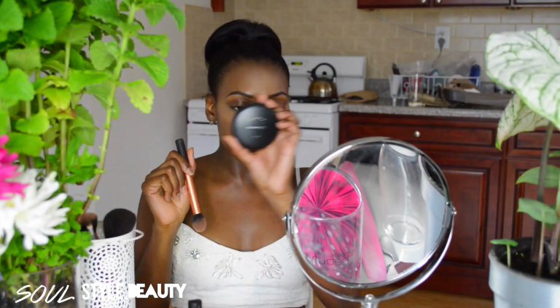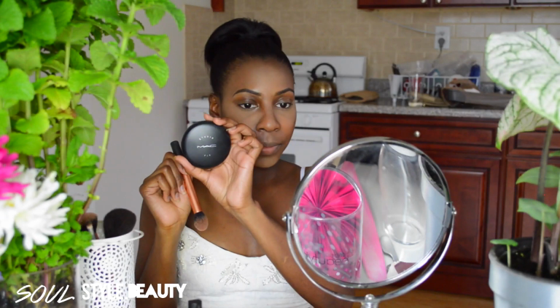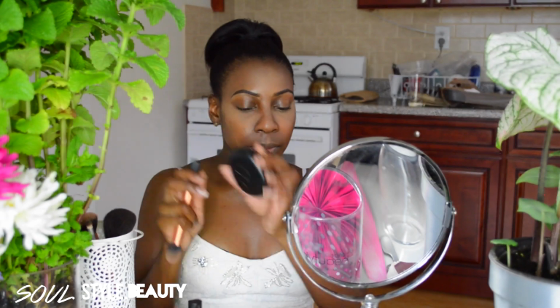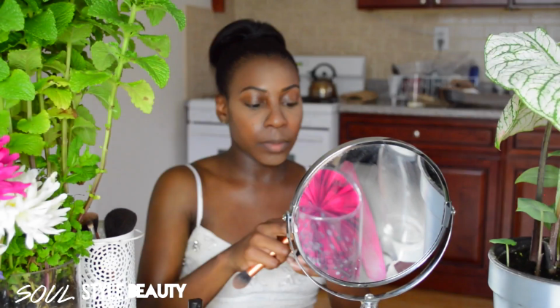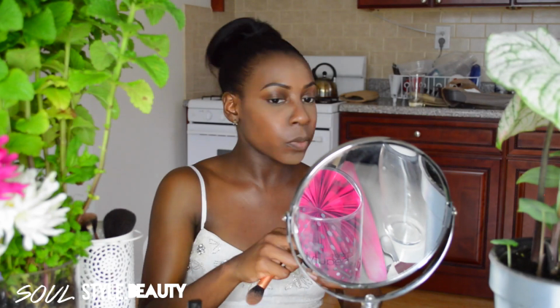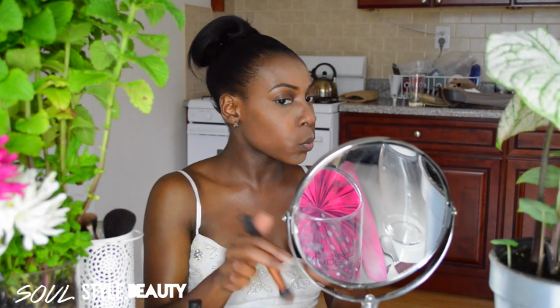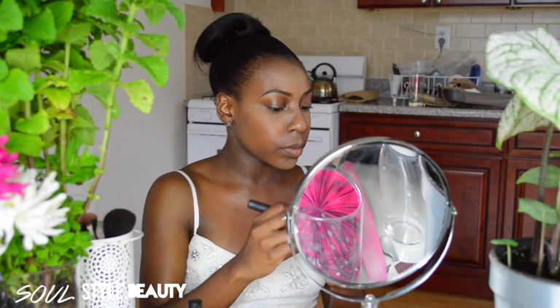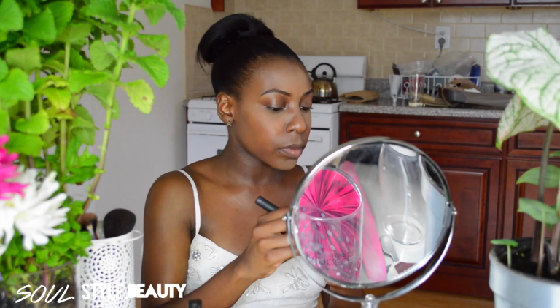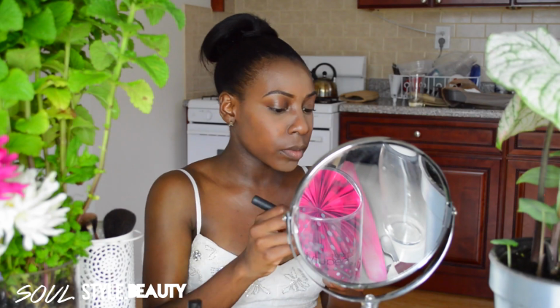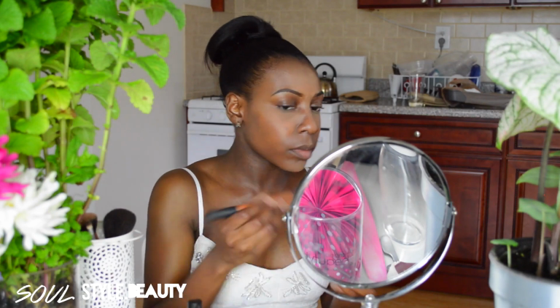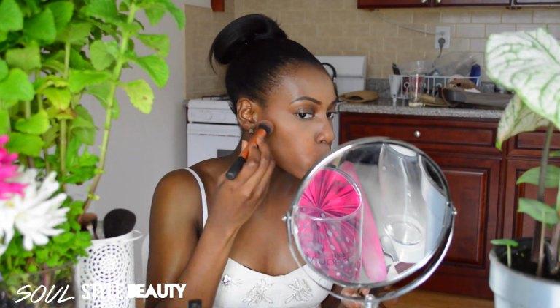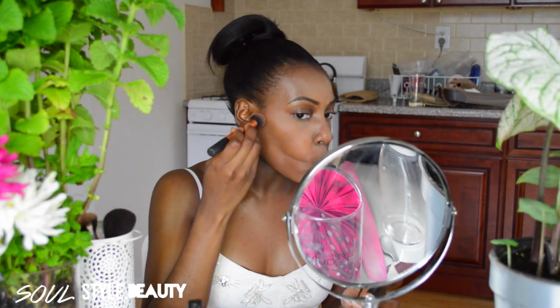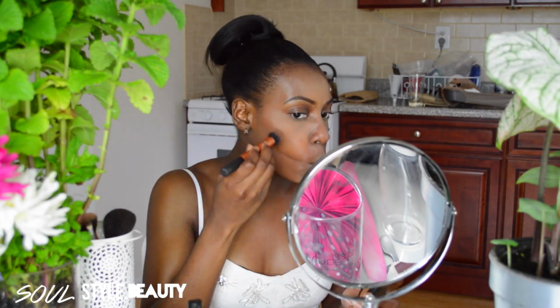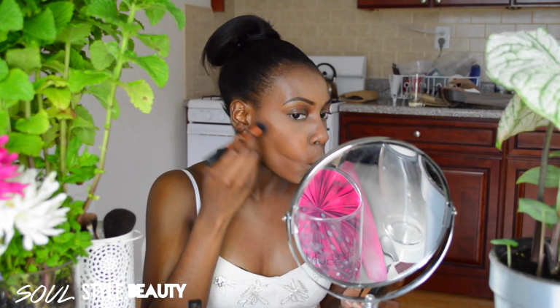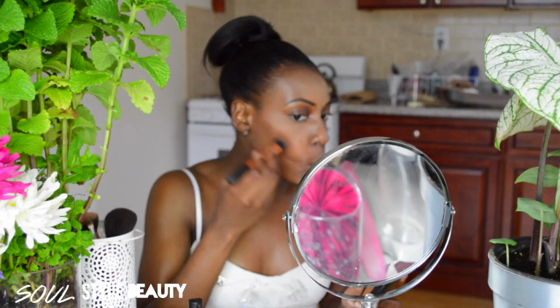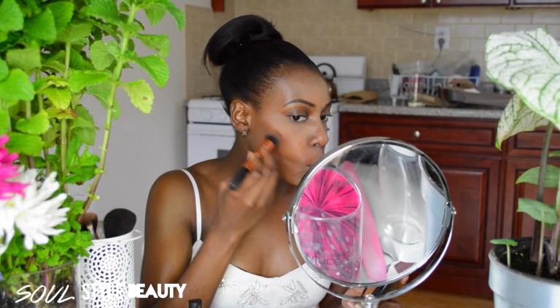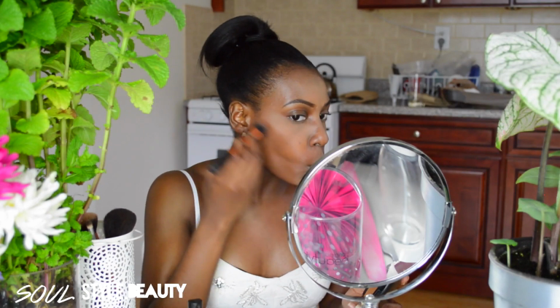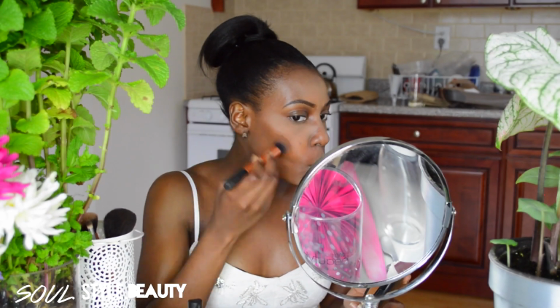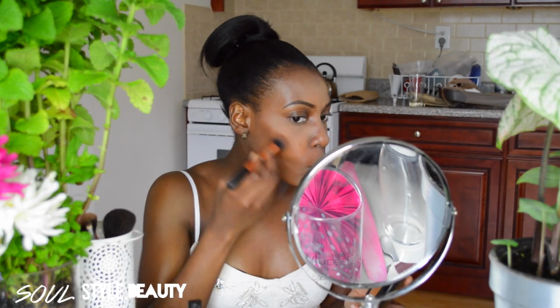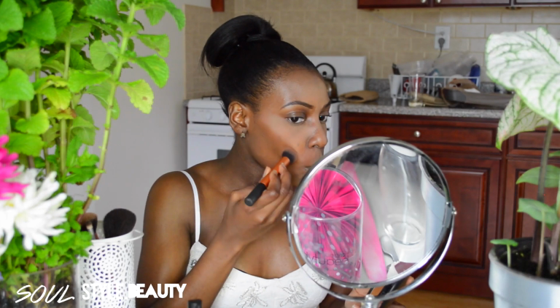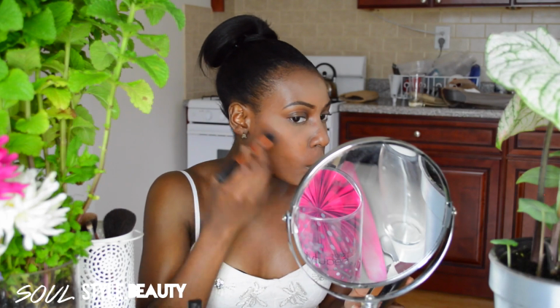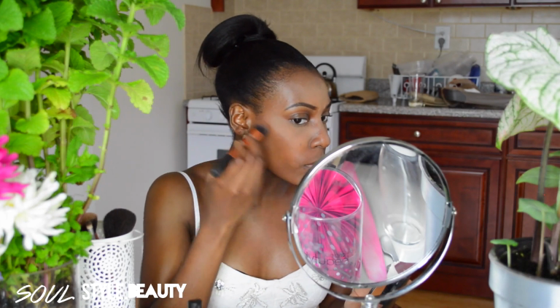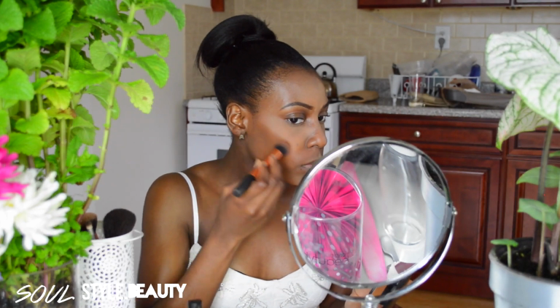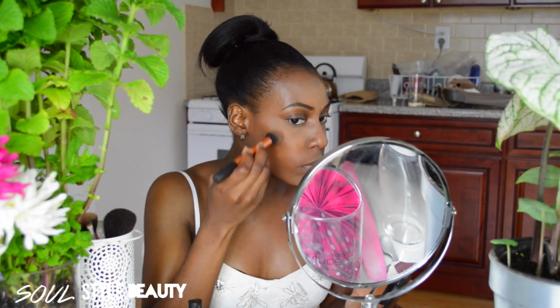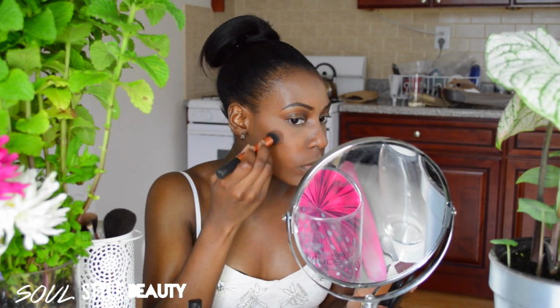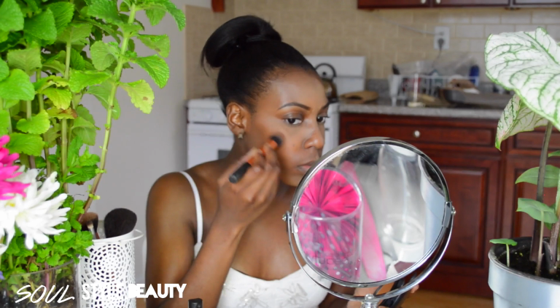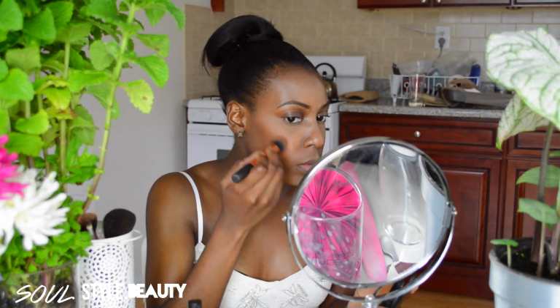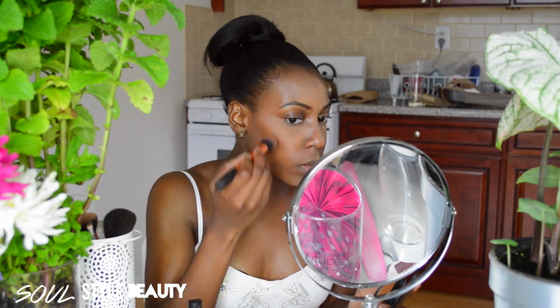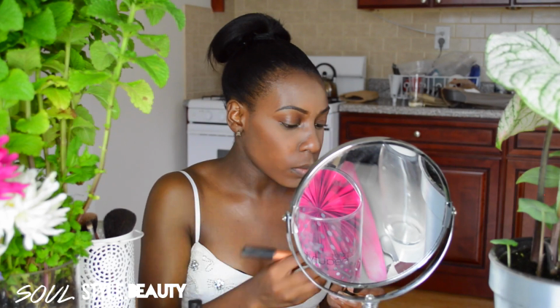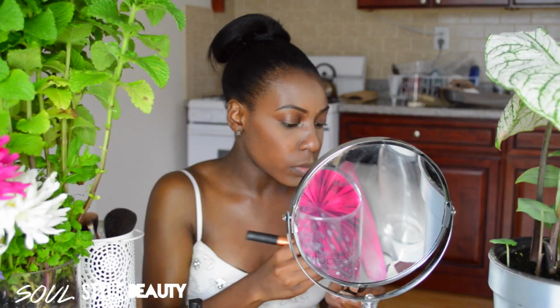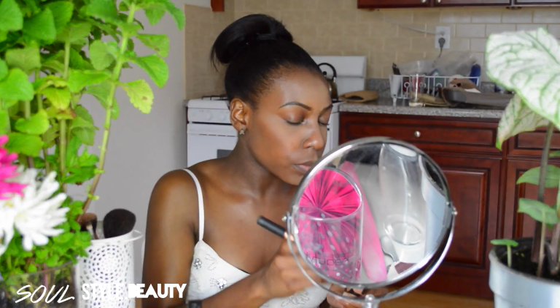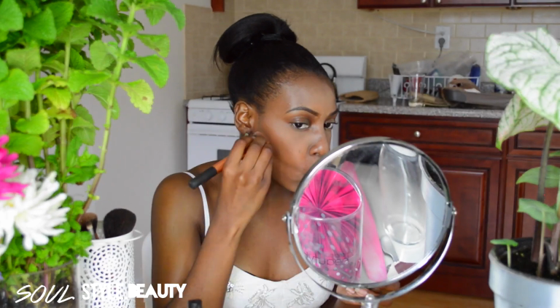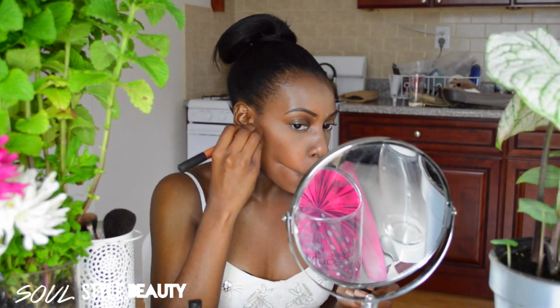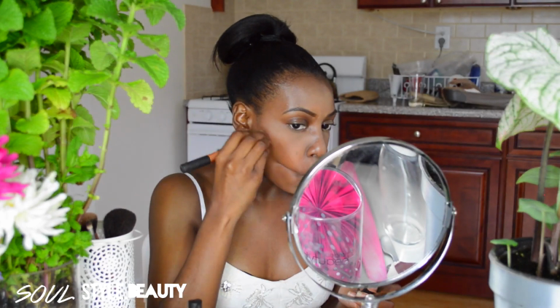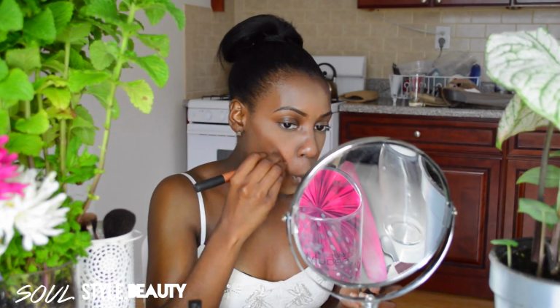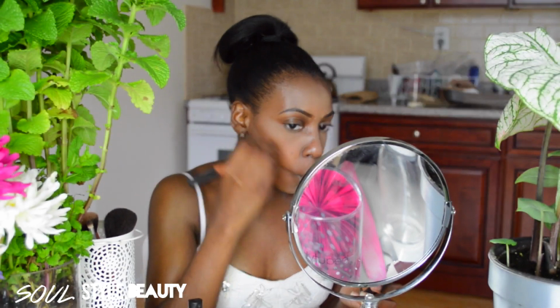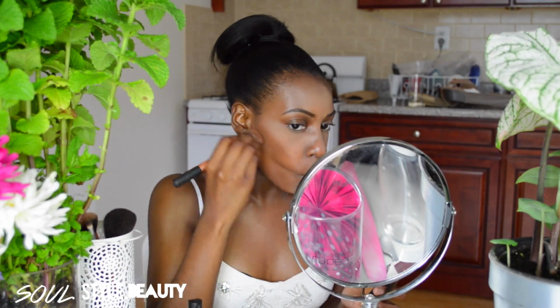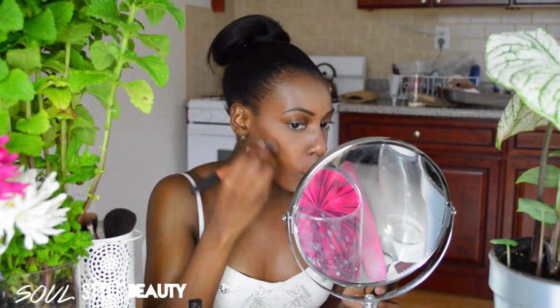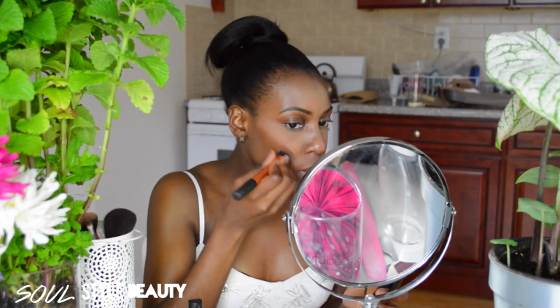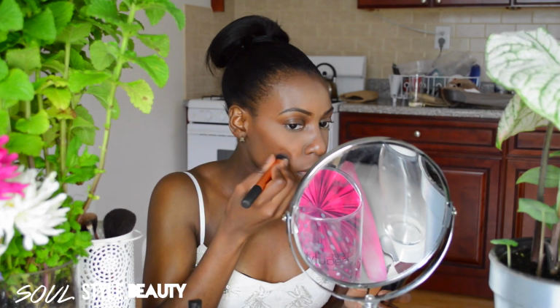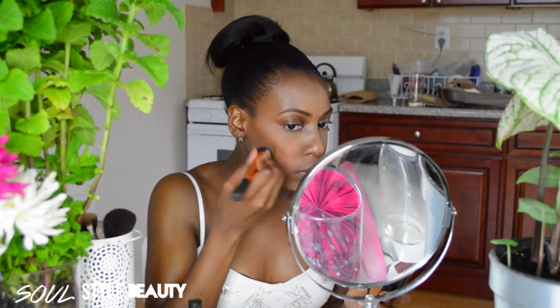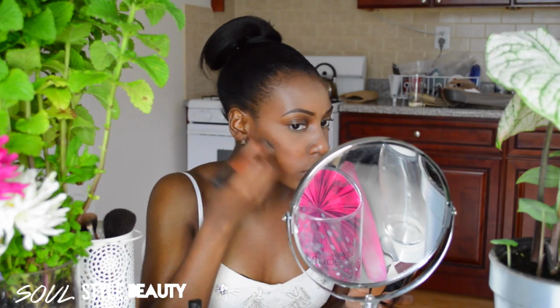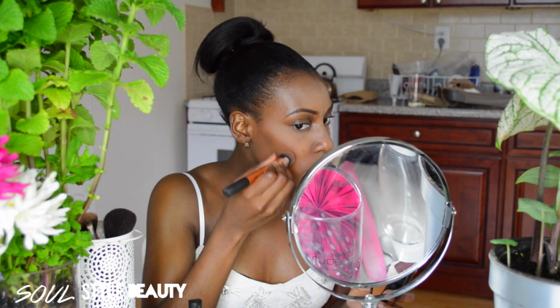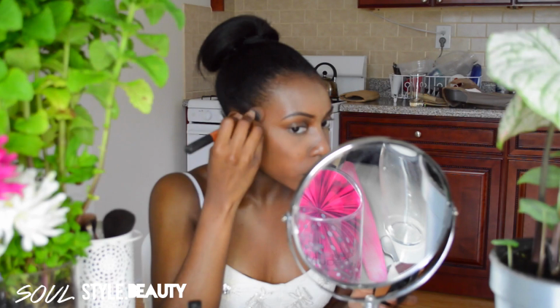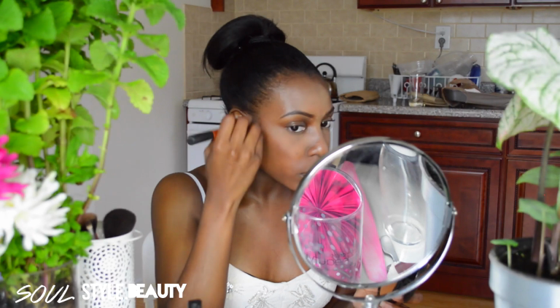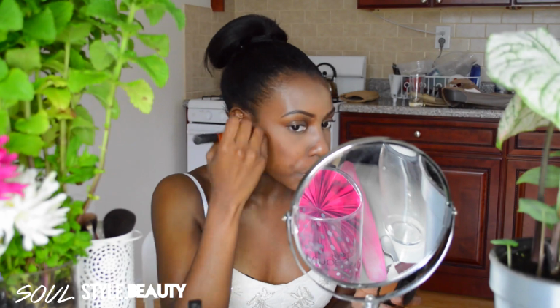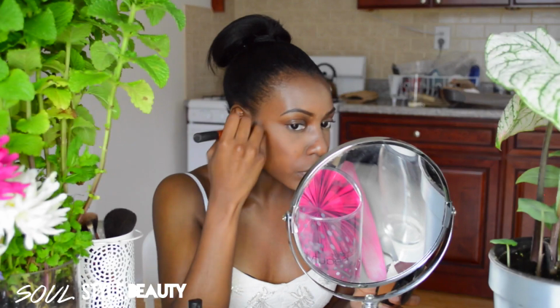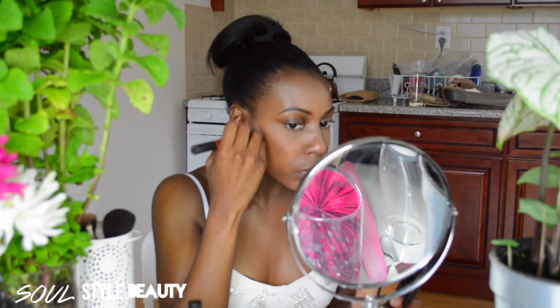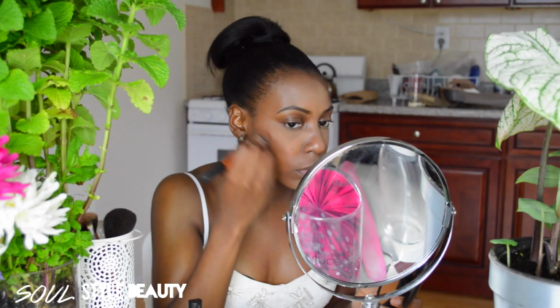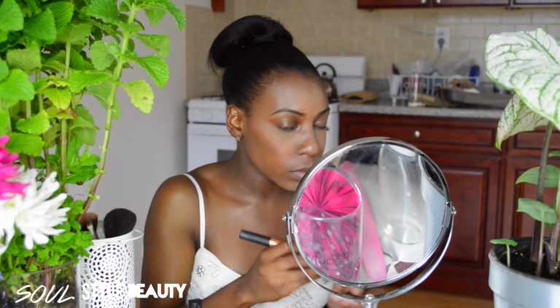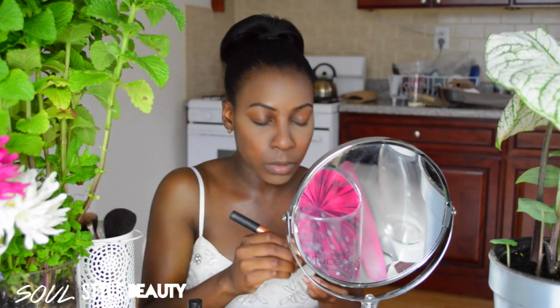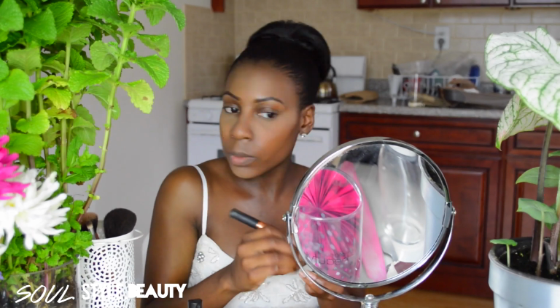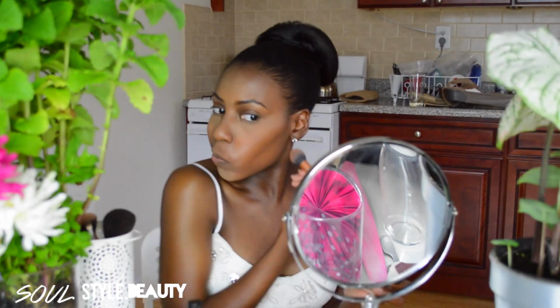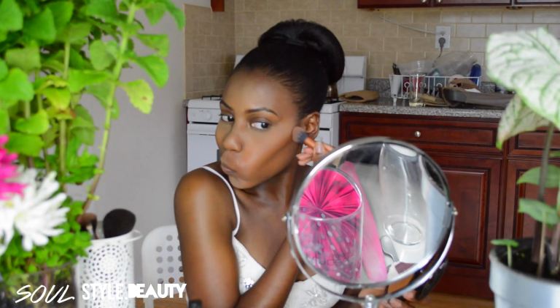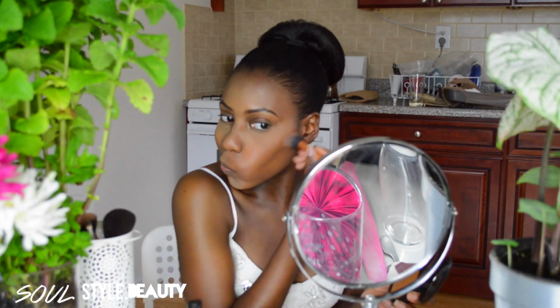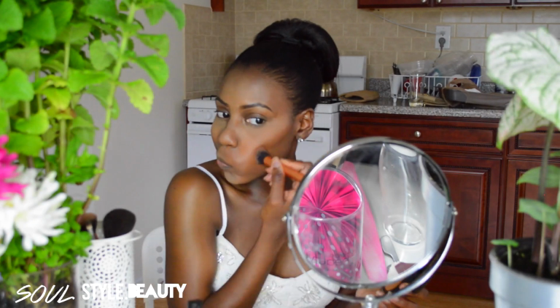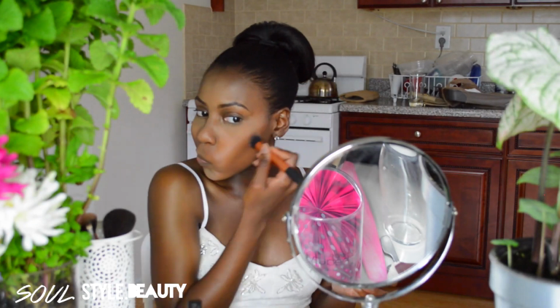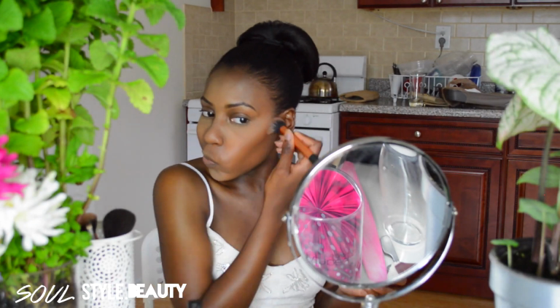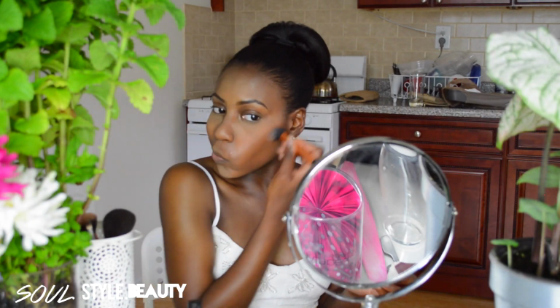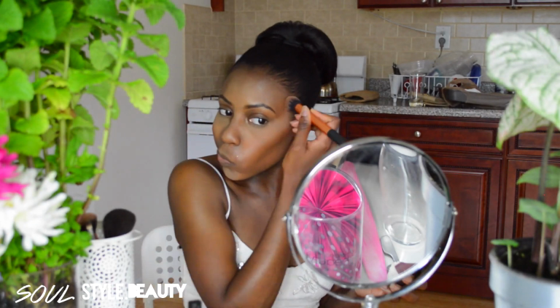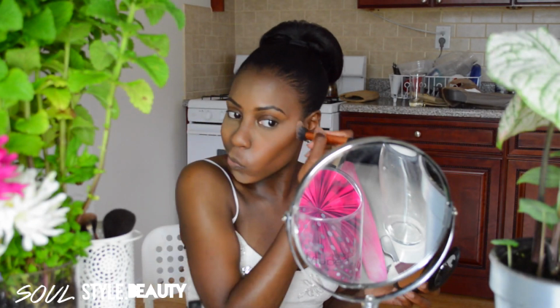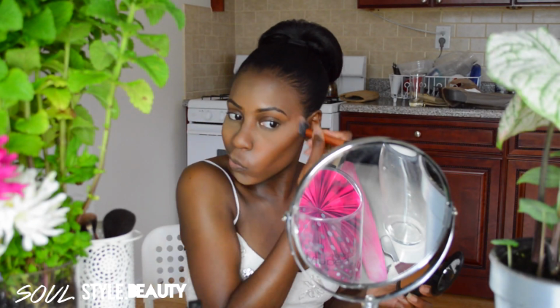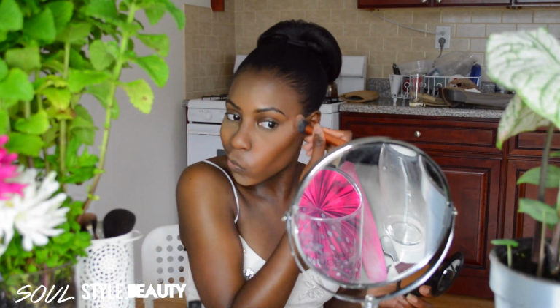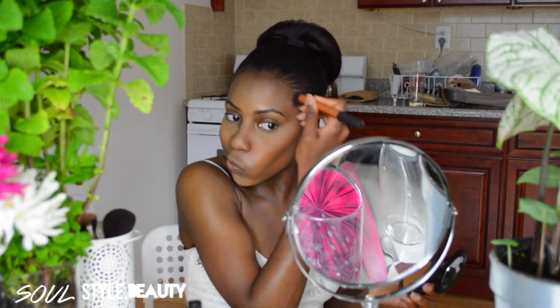While the powder is baking, I'm going to use my MAC Studio Fix powder in NW50 to contour.